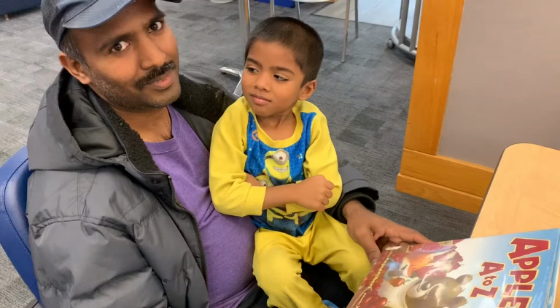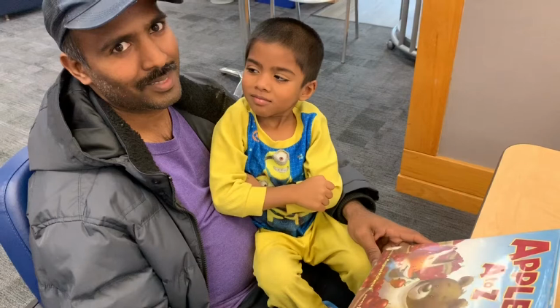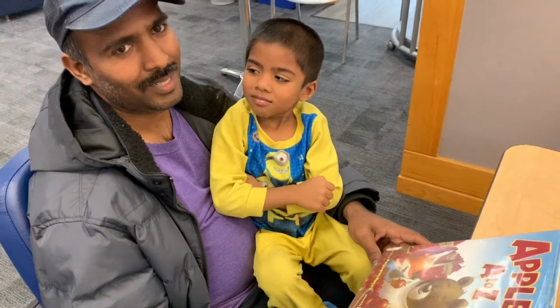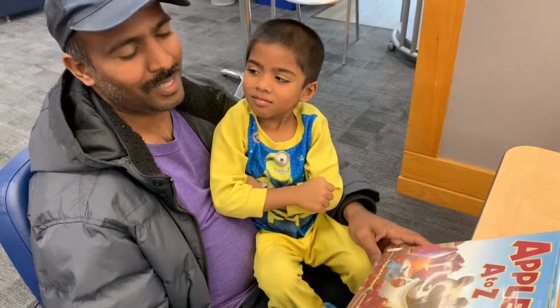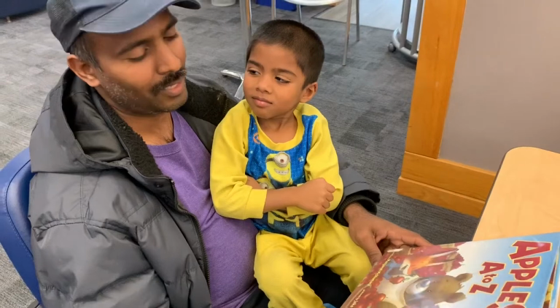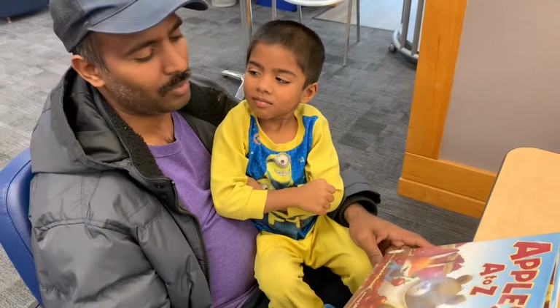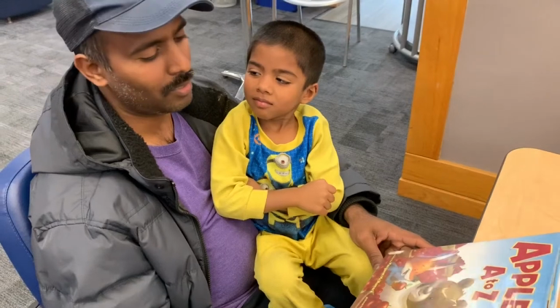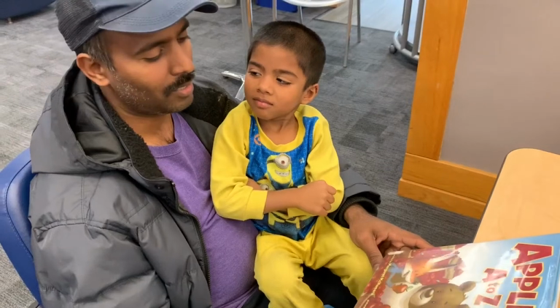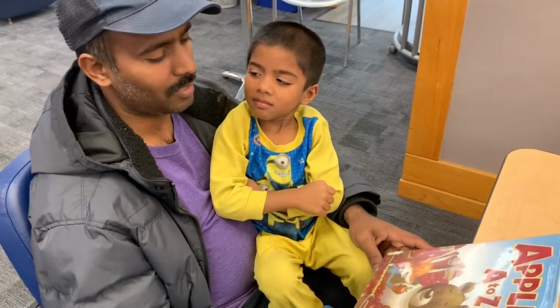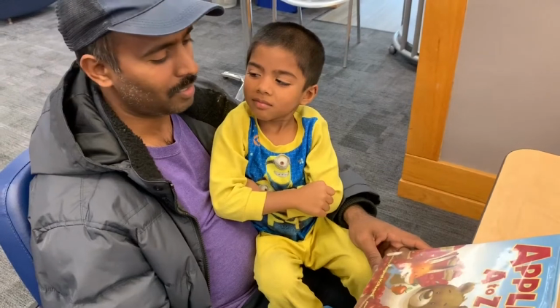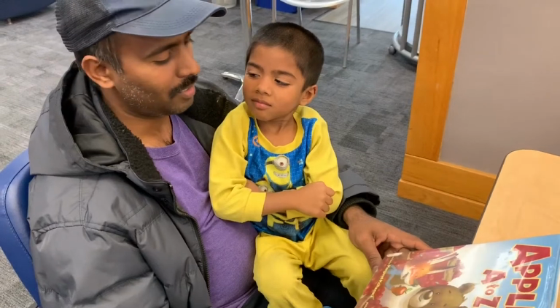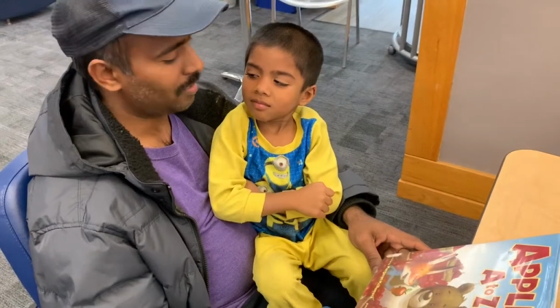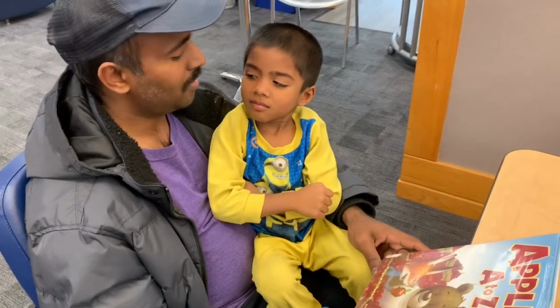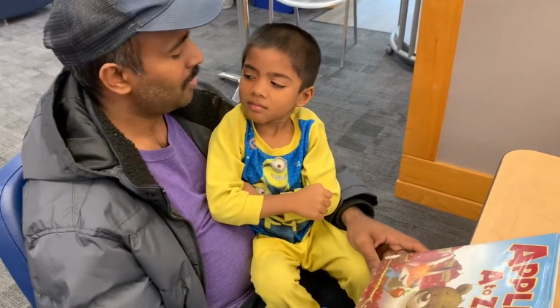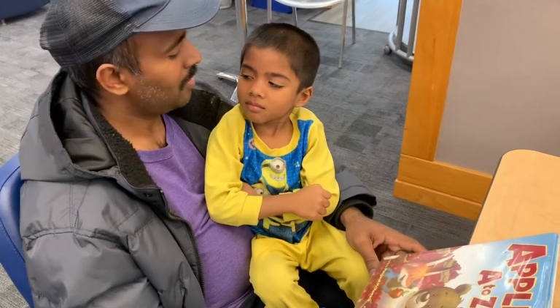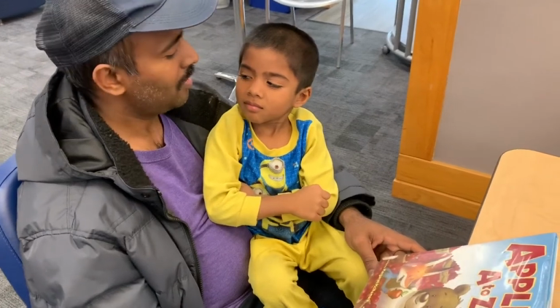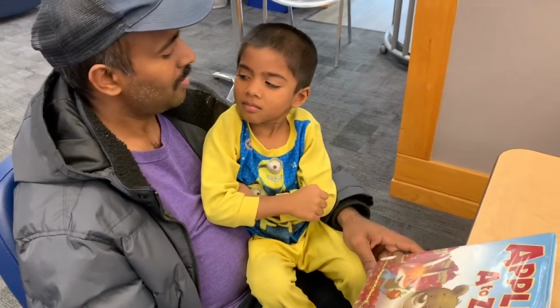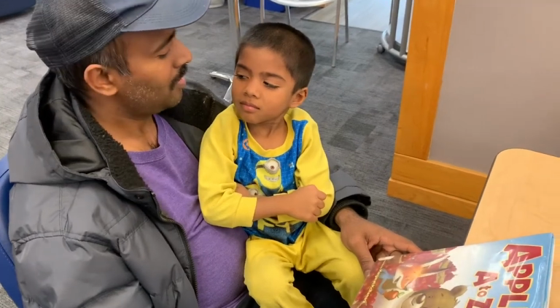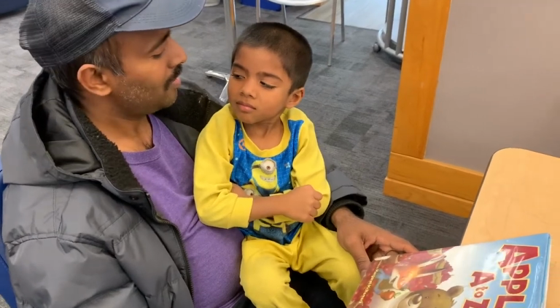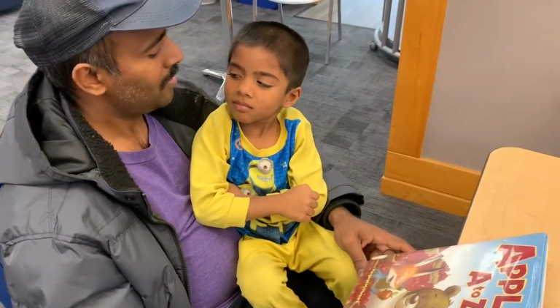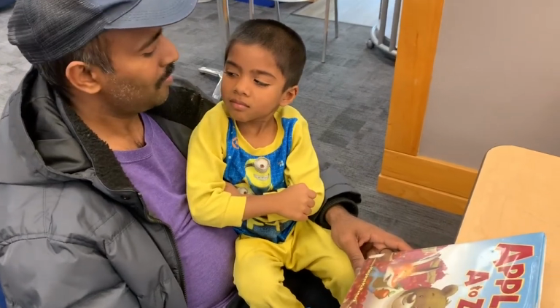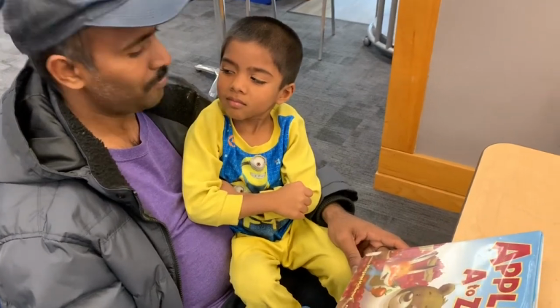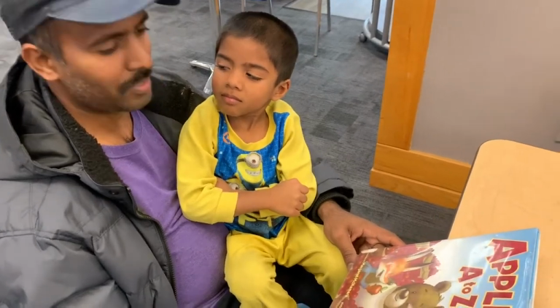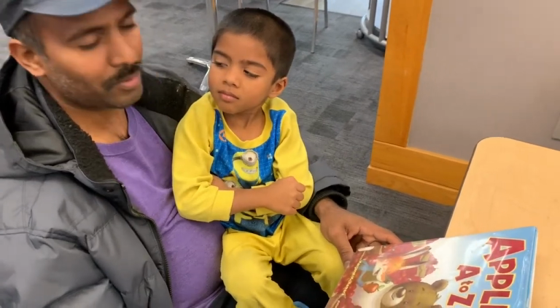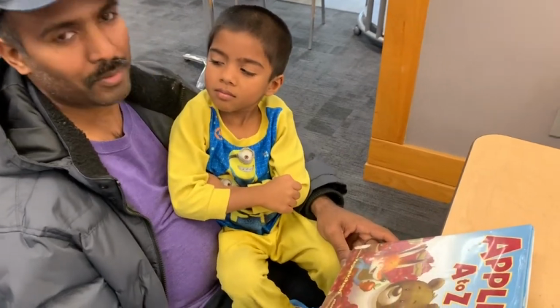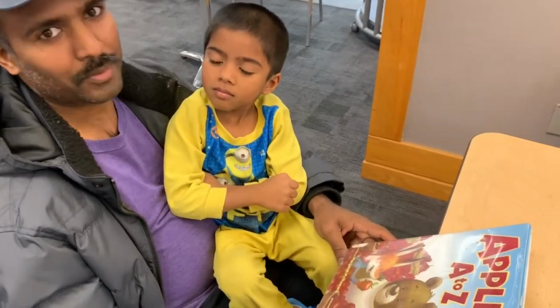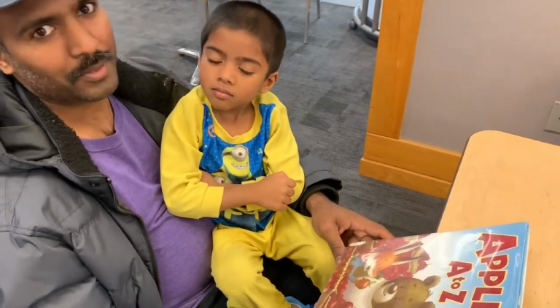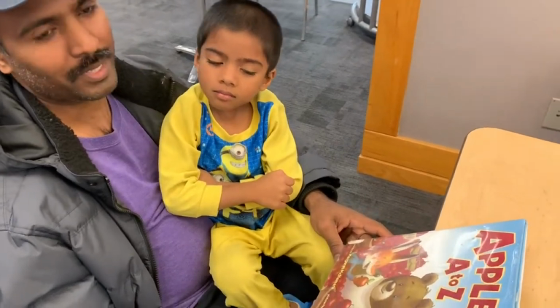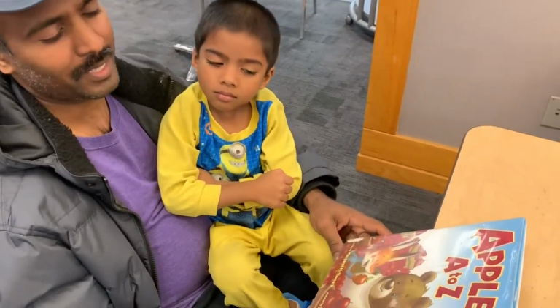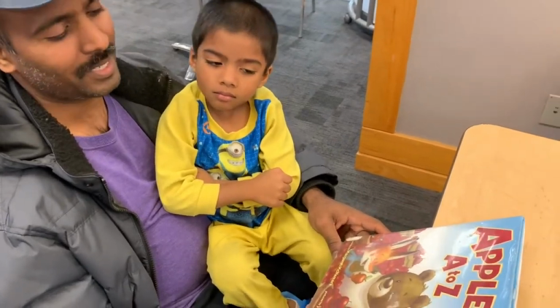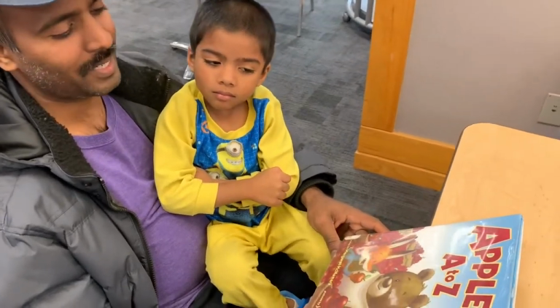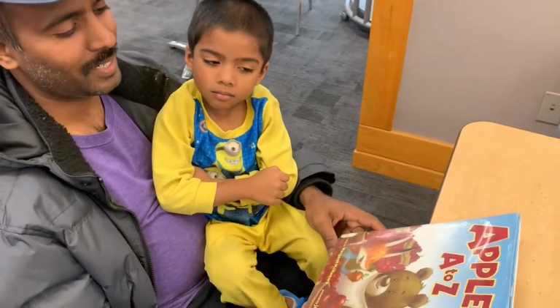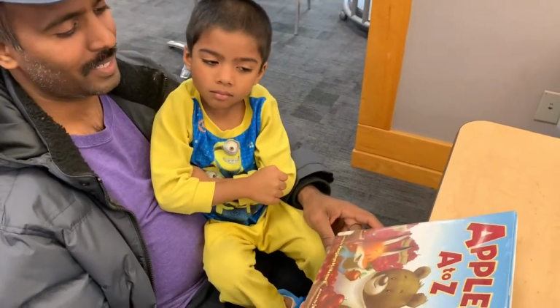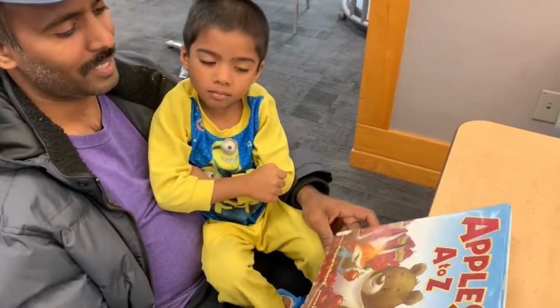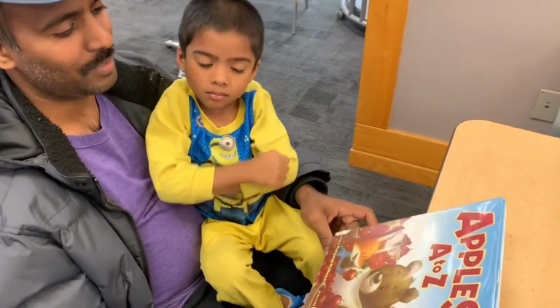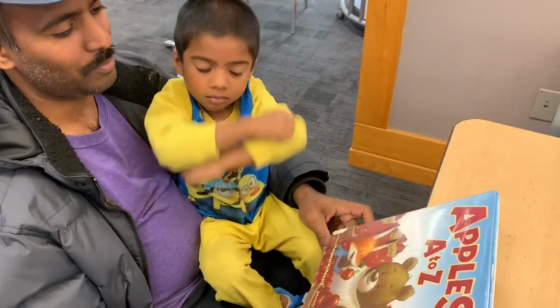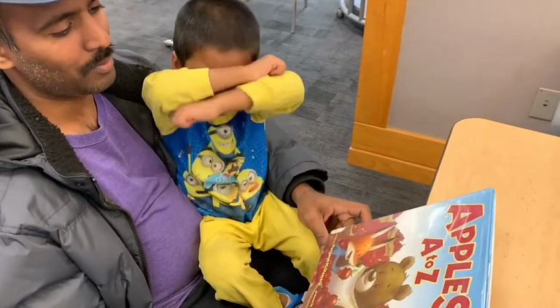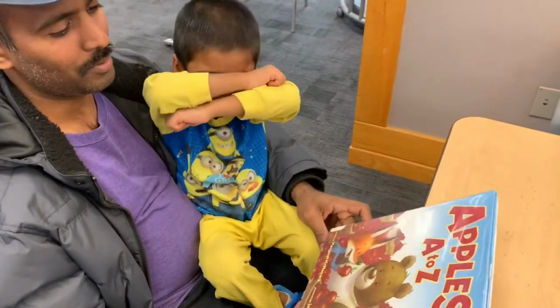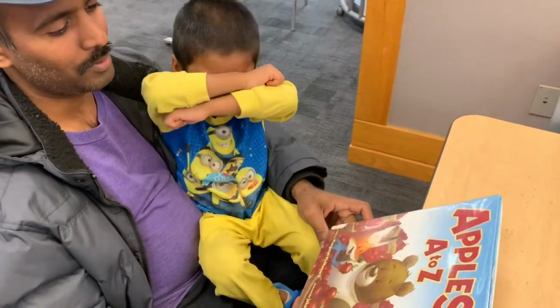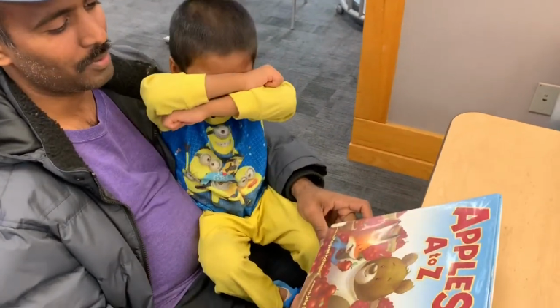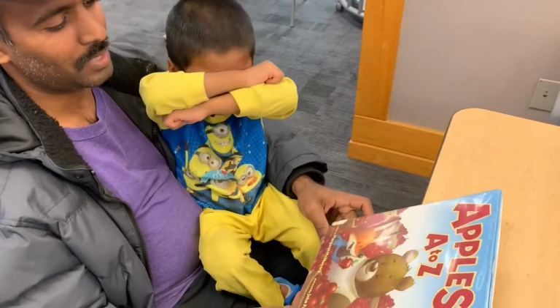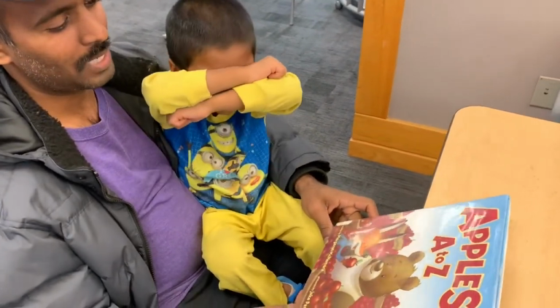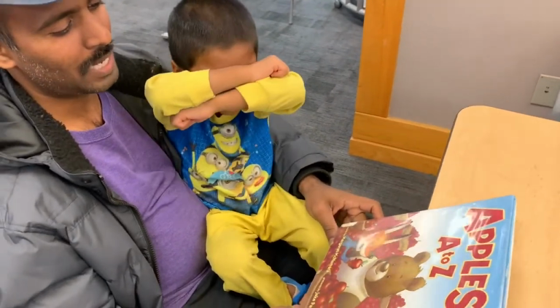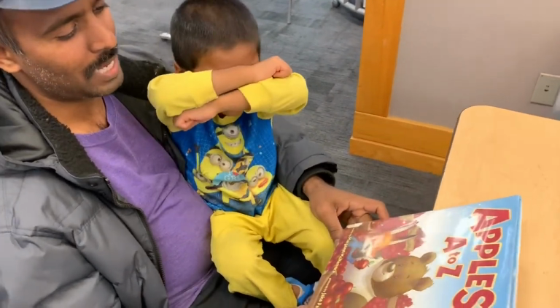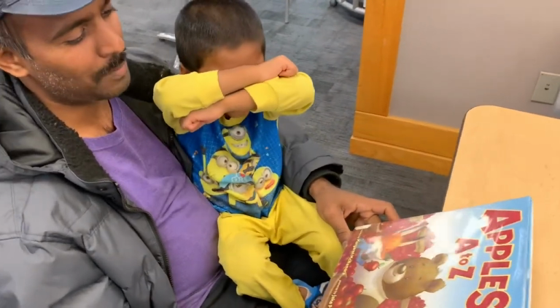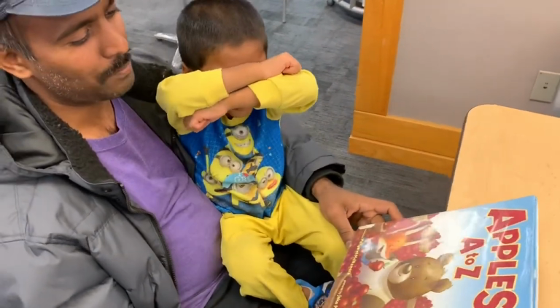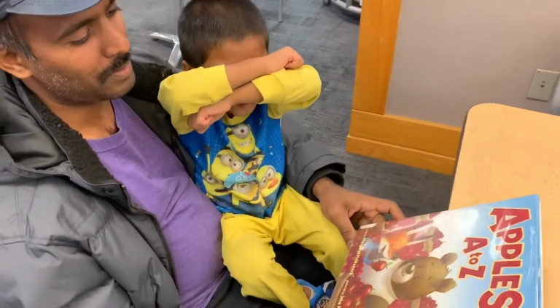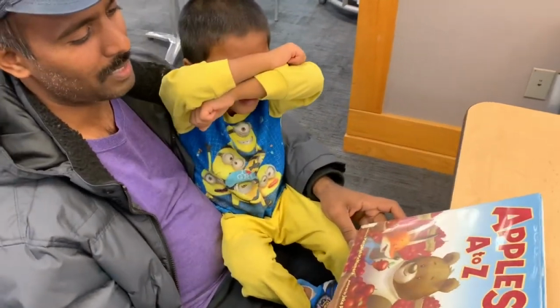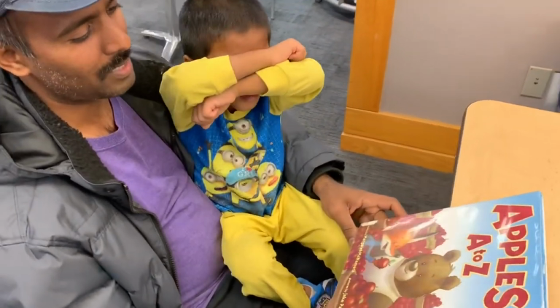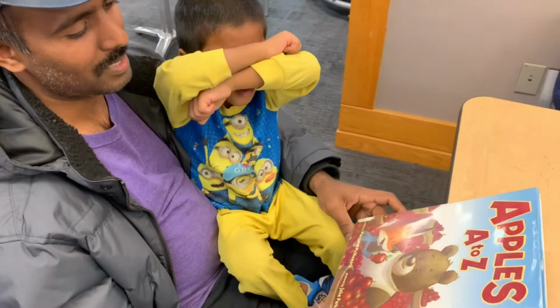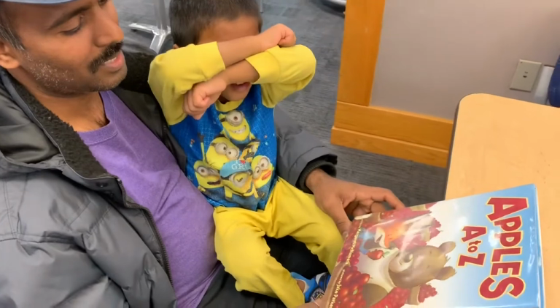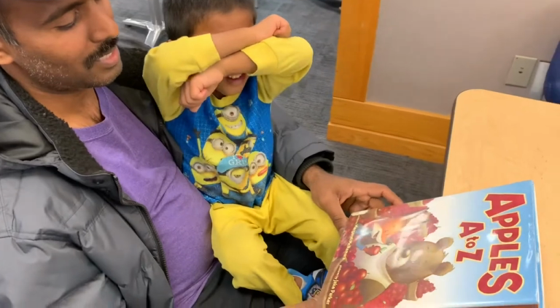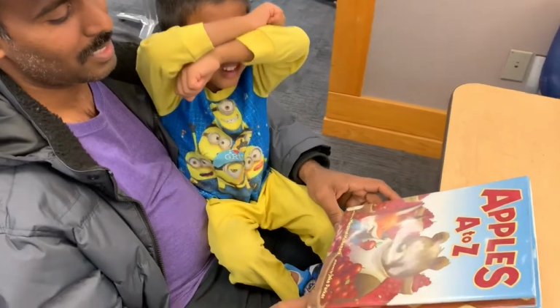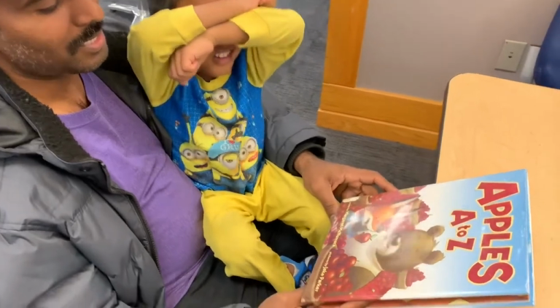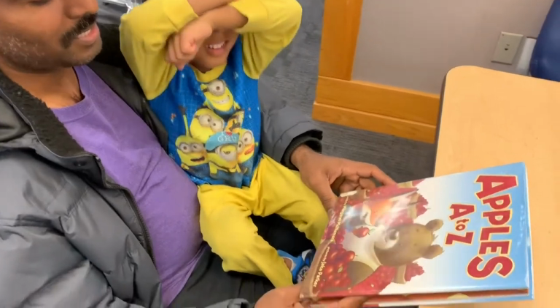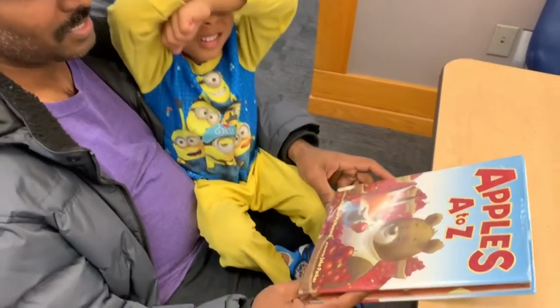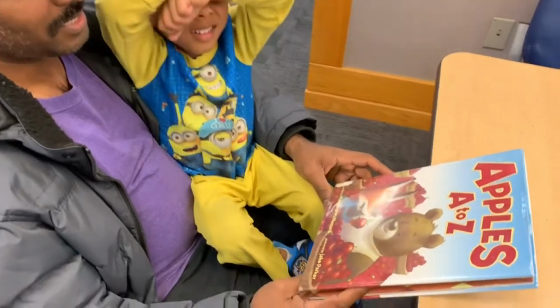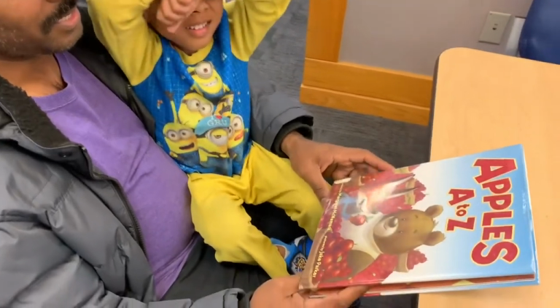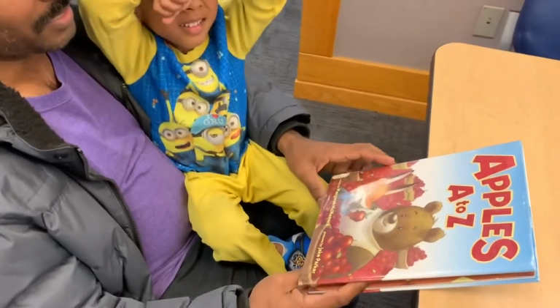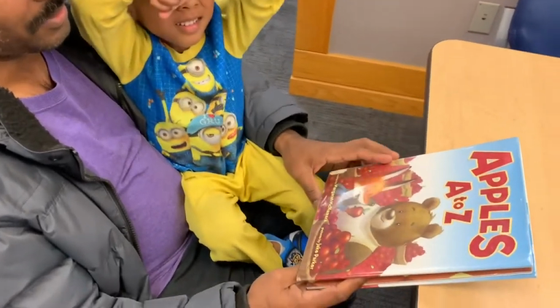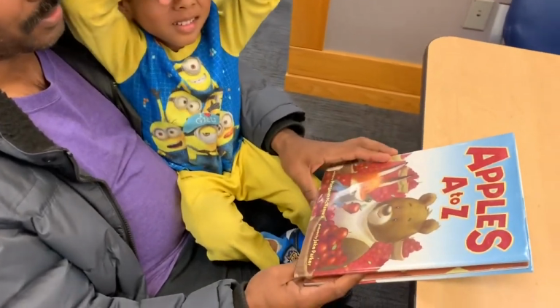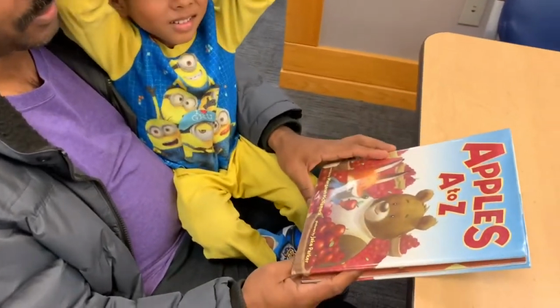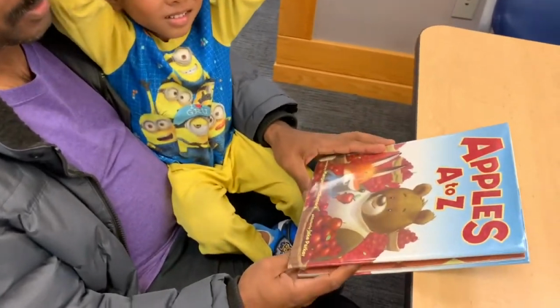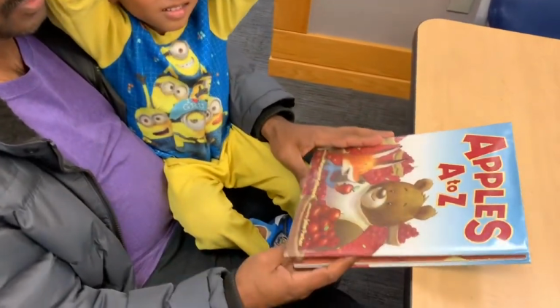Hello all, we are going to read the book Apples A to Z.